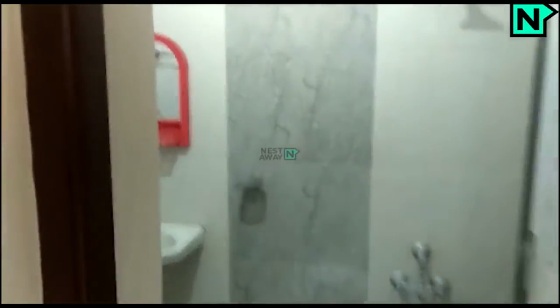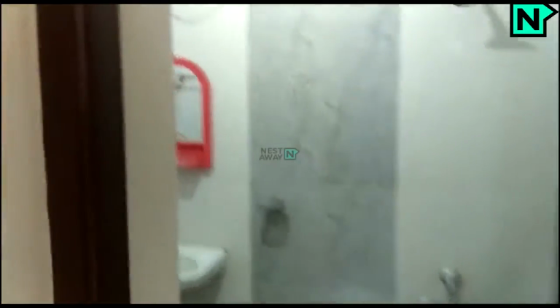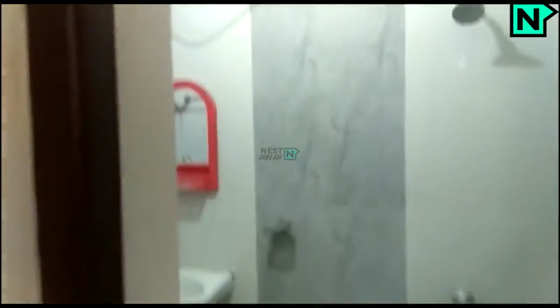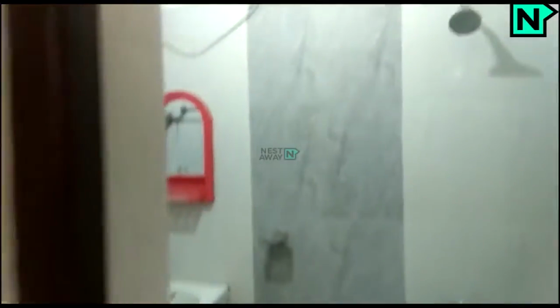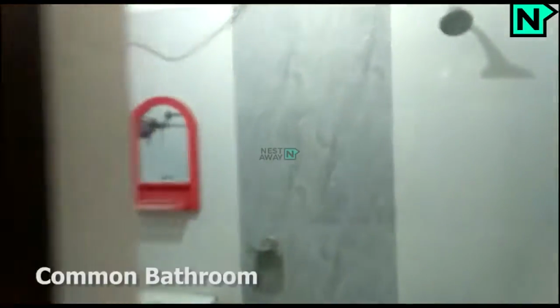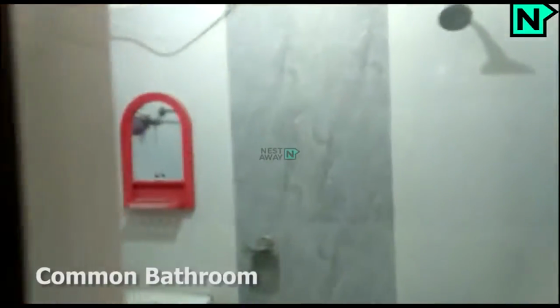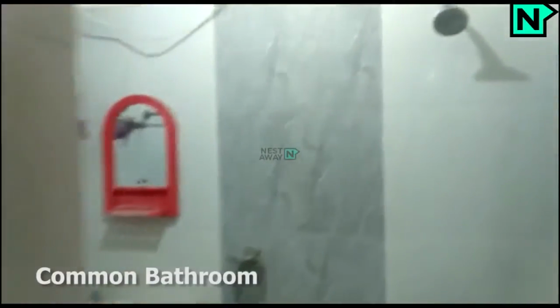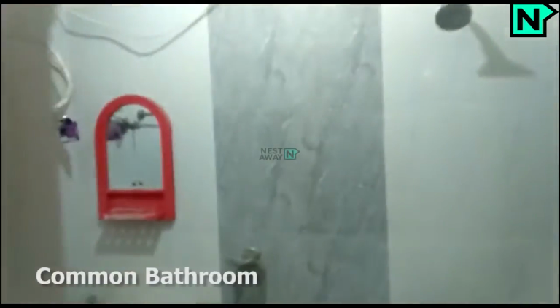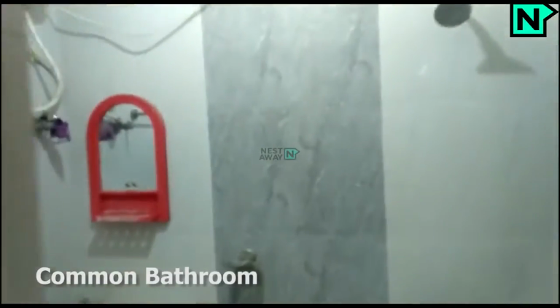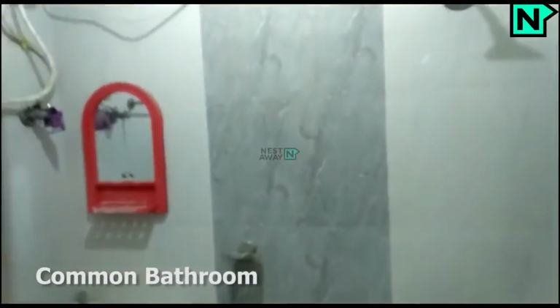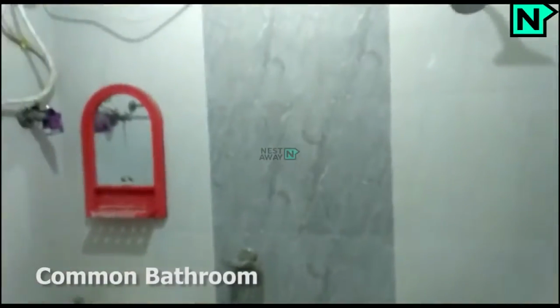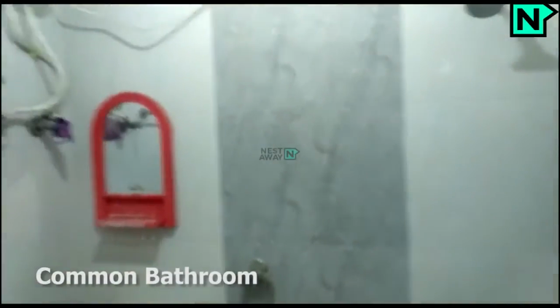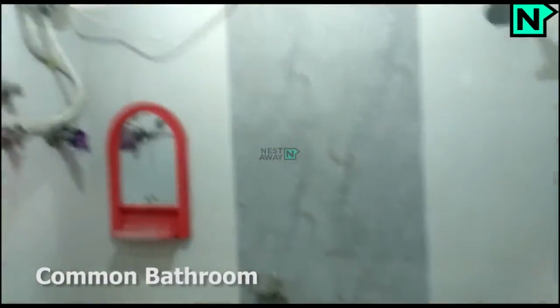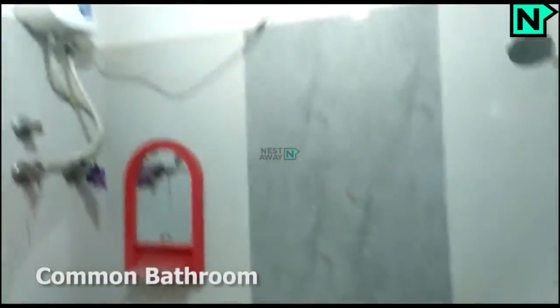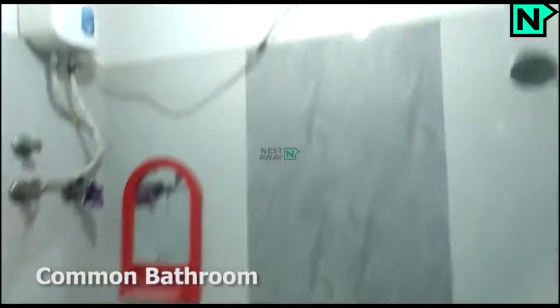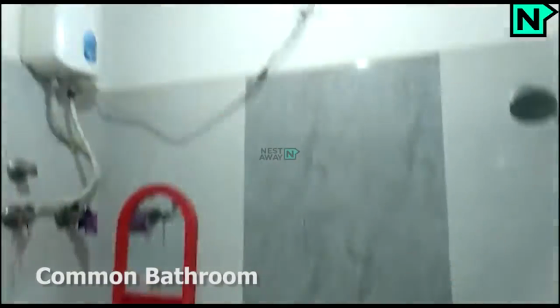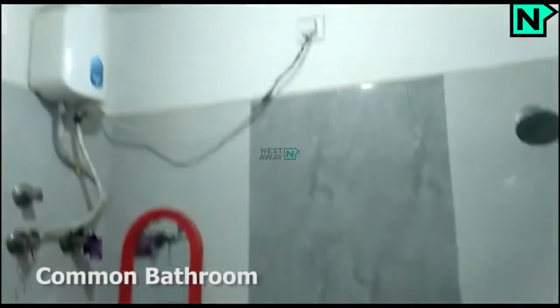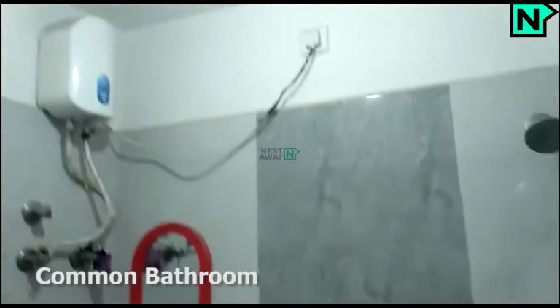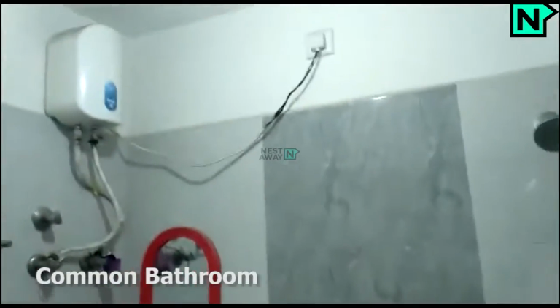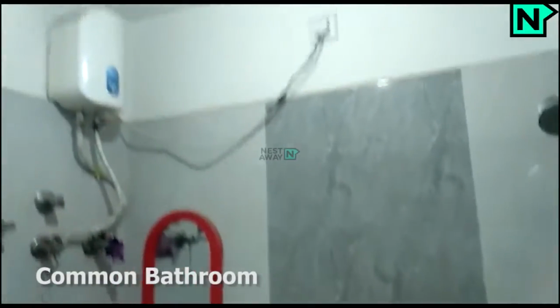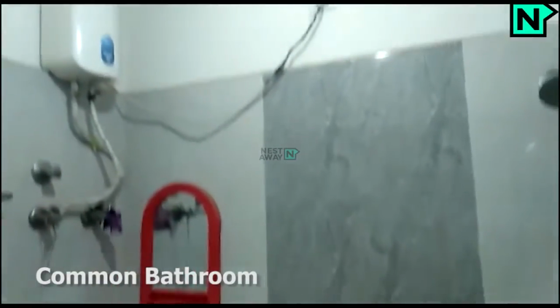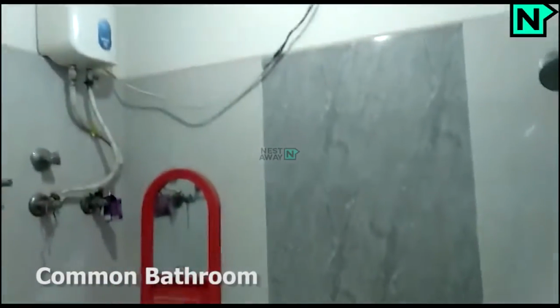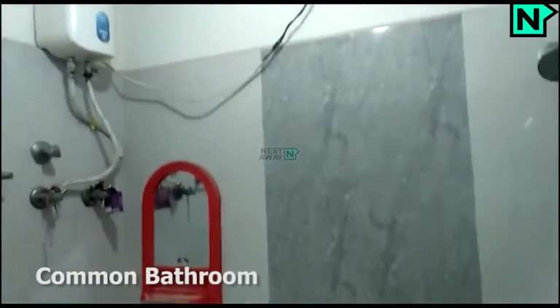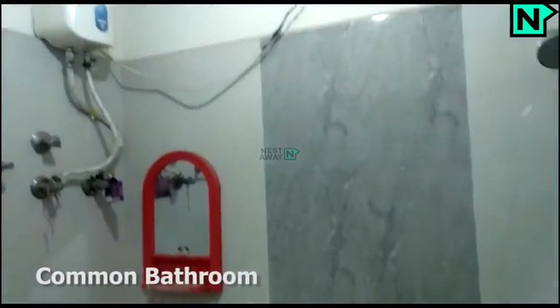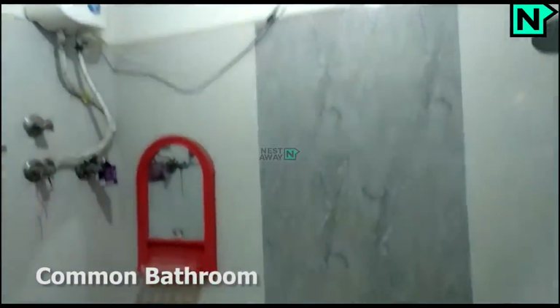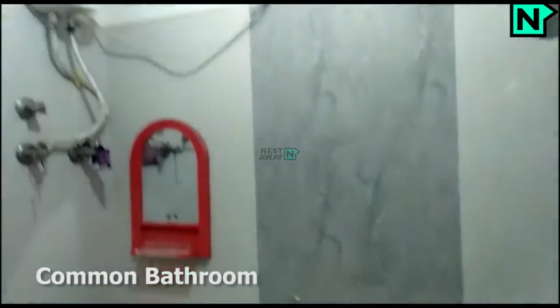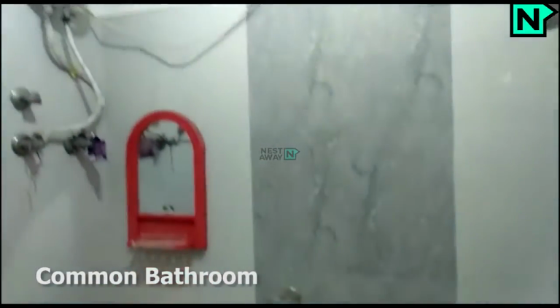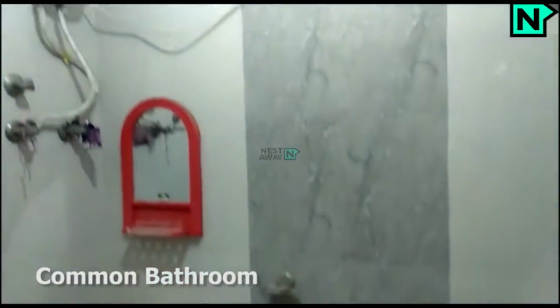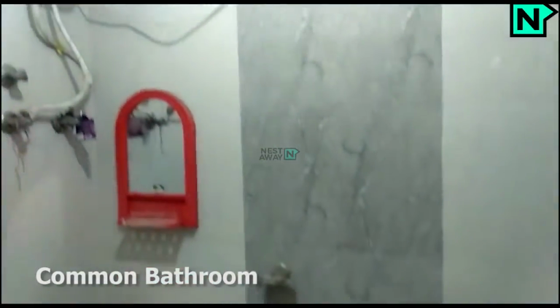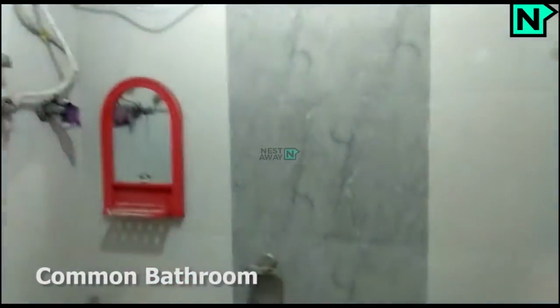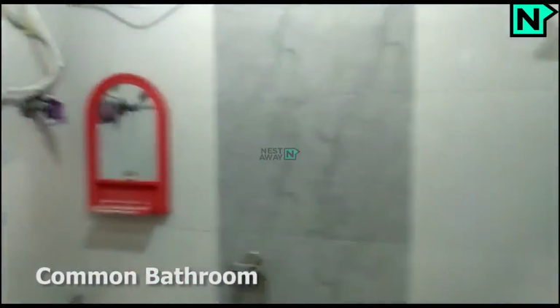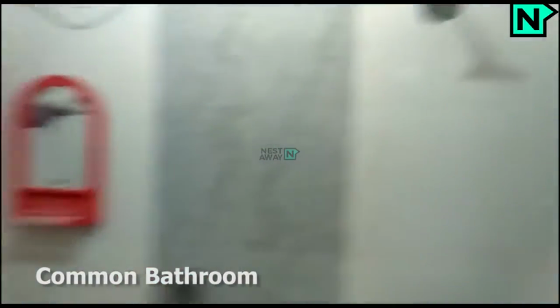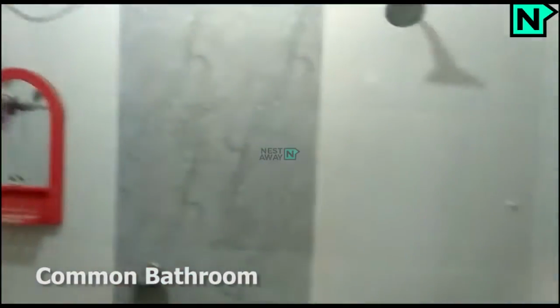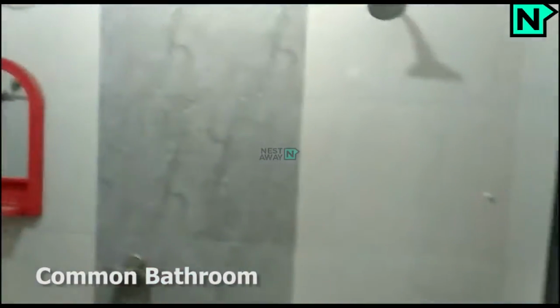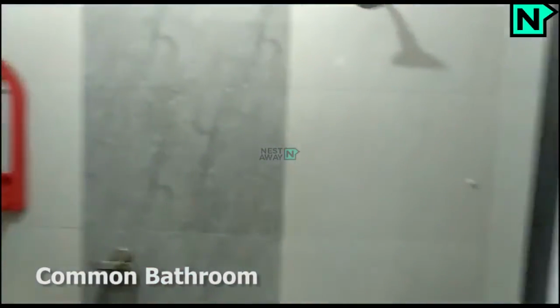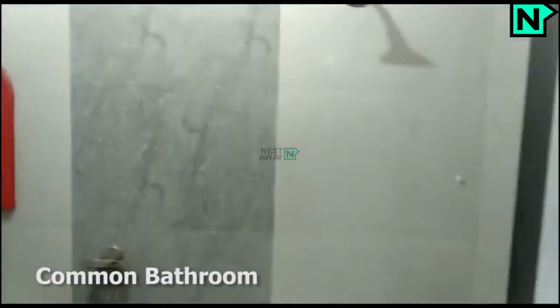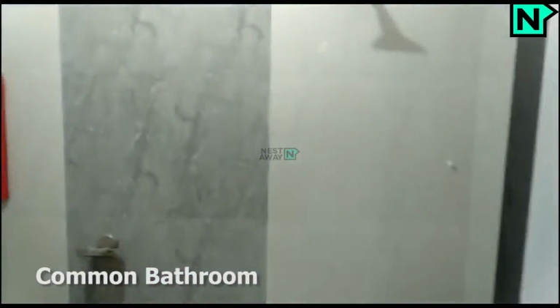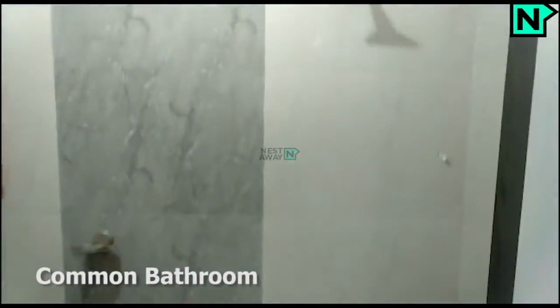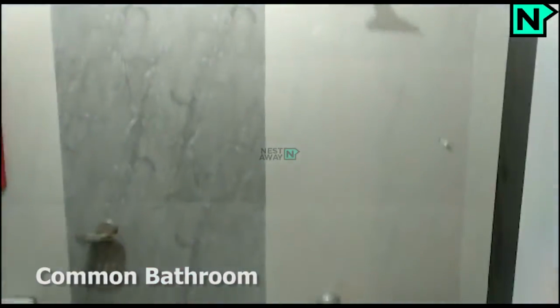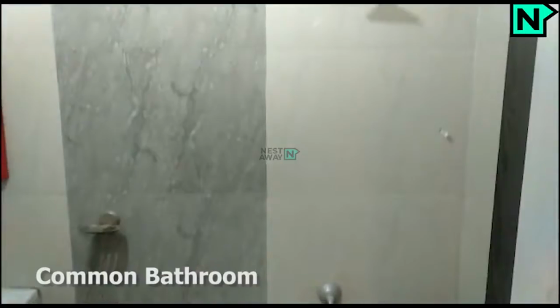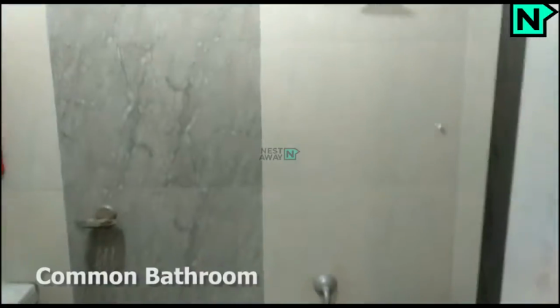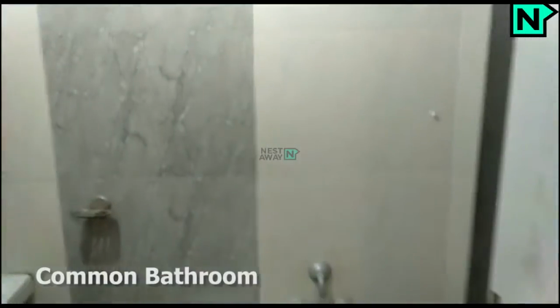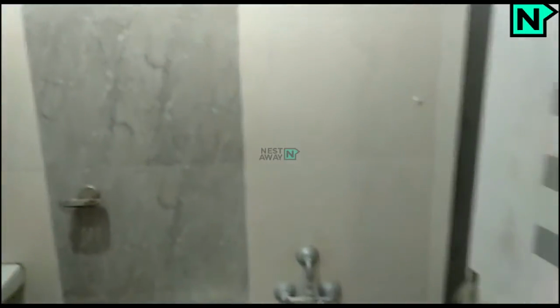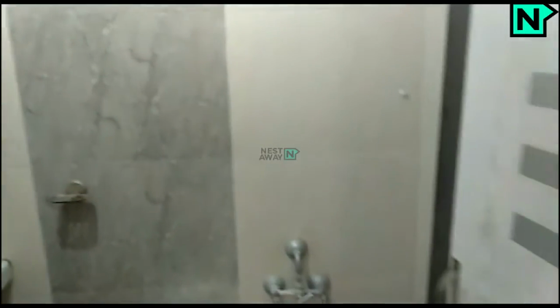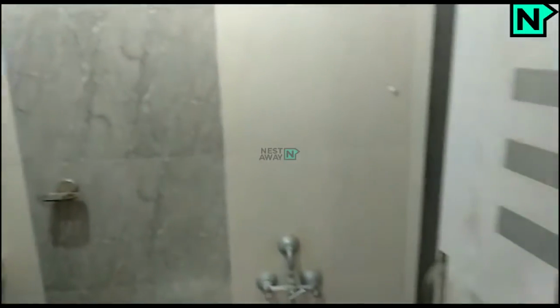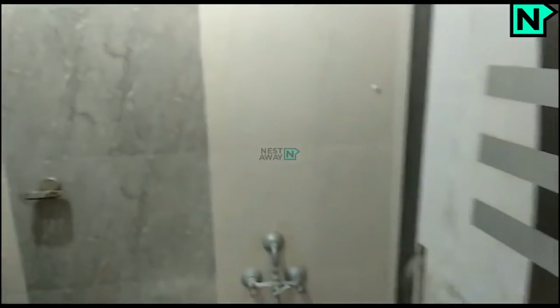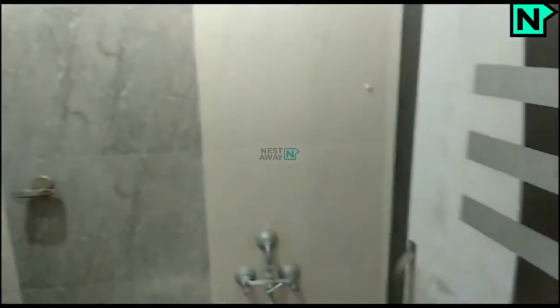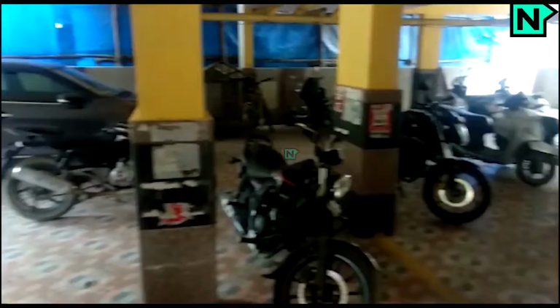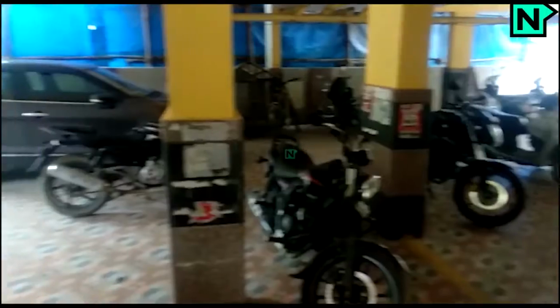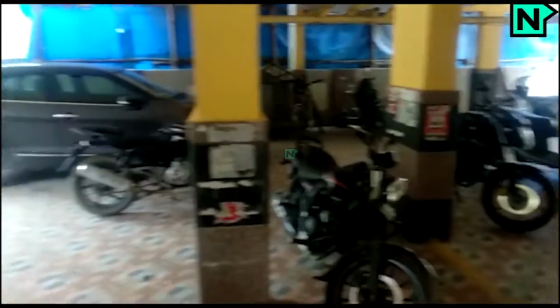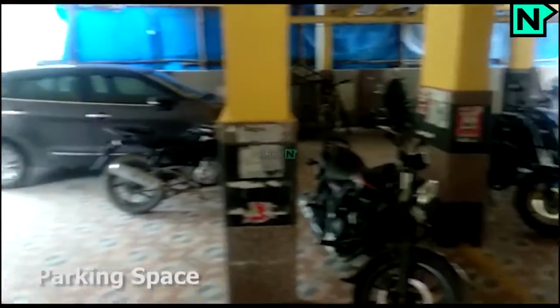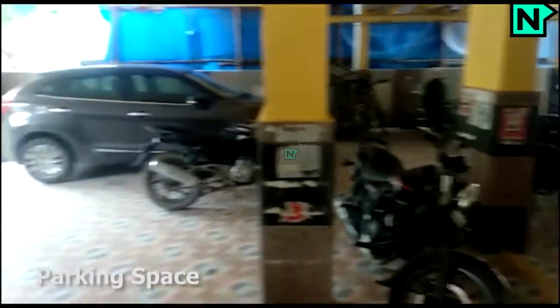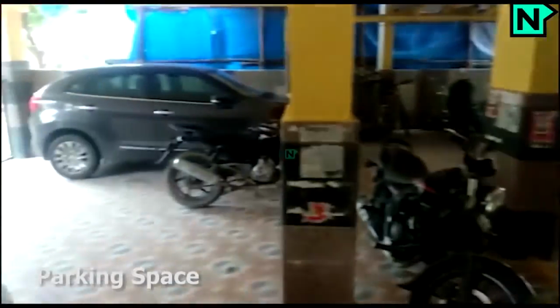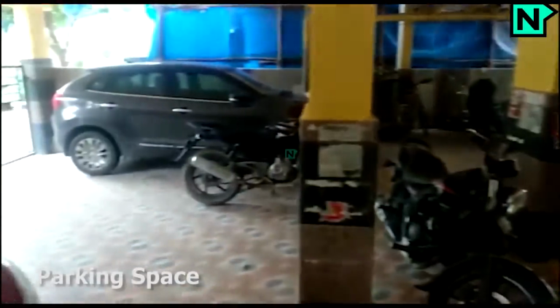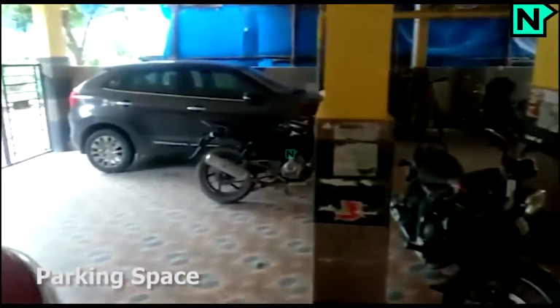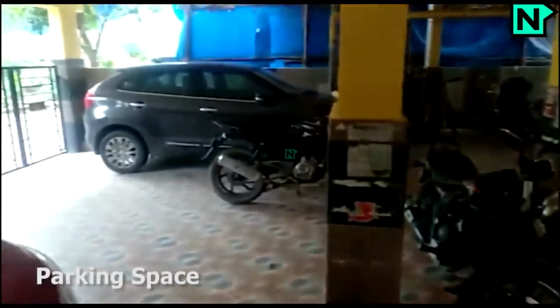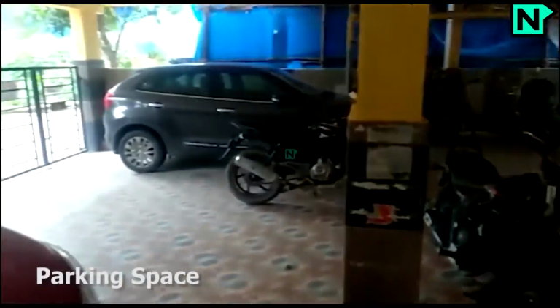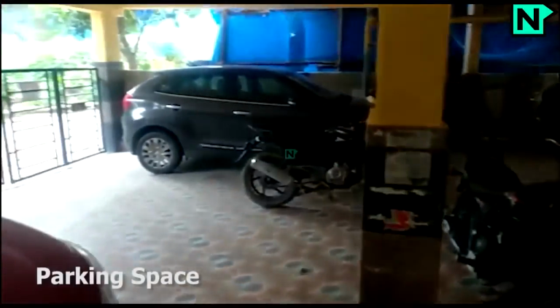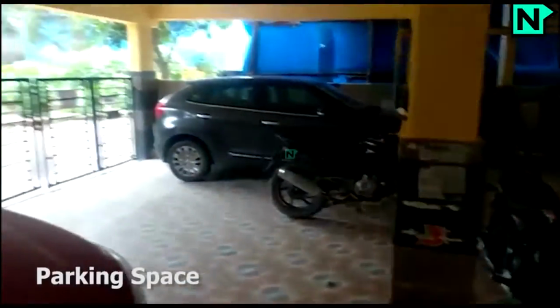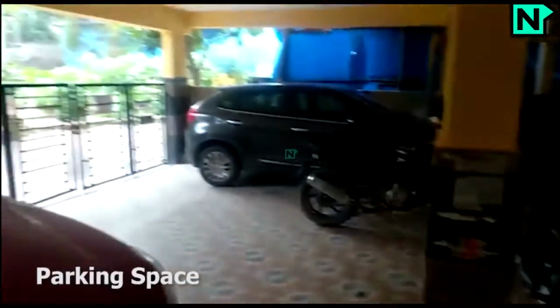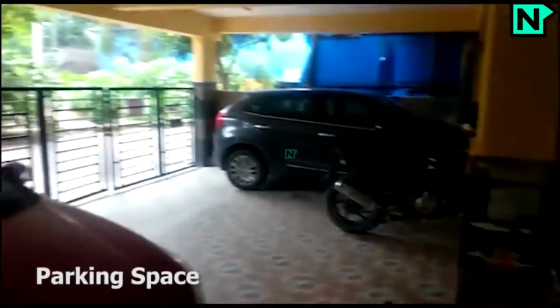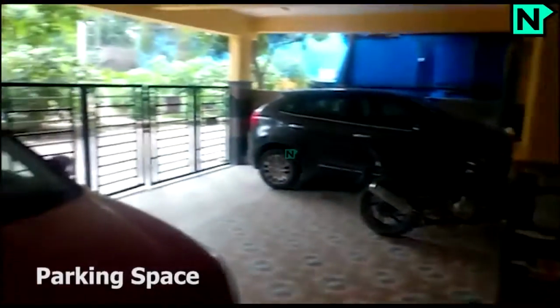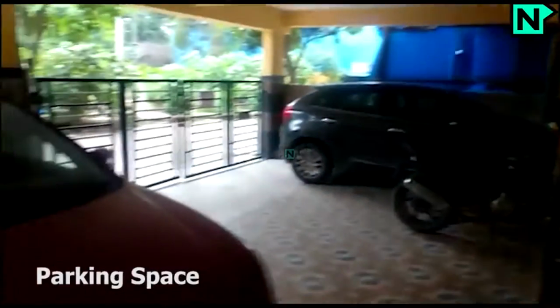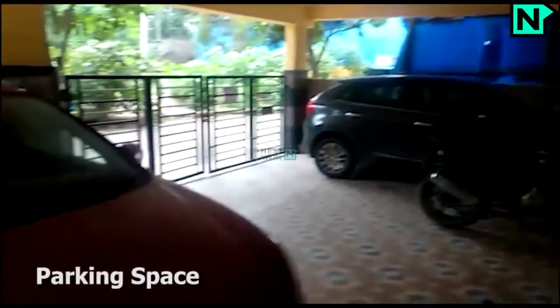This is the common bathroom, which comes with a western type toilet. Parking facility is available.